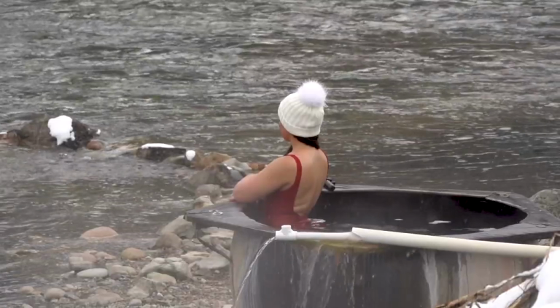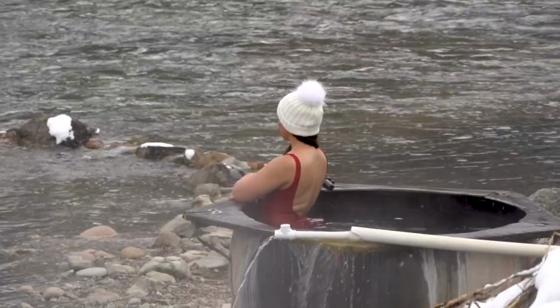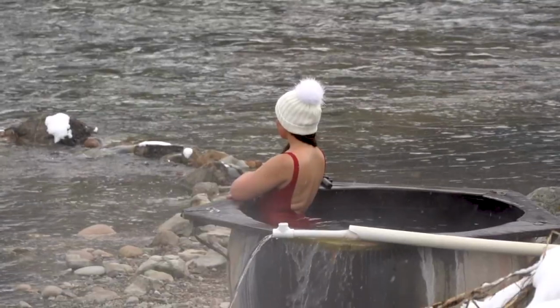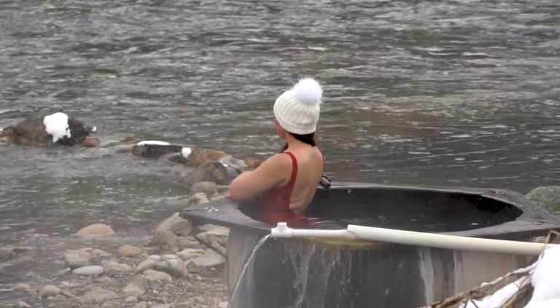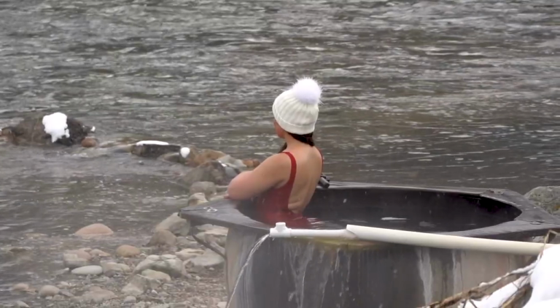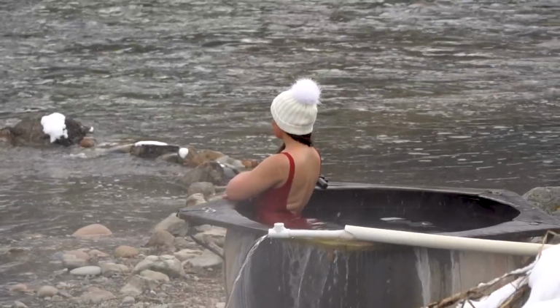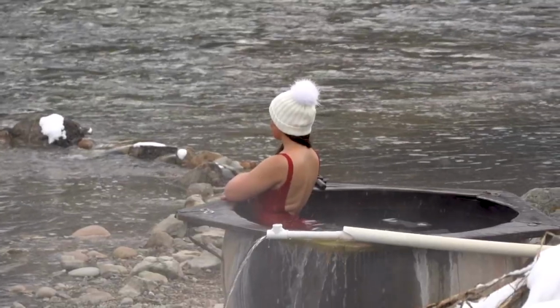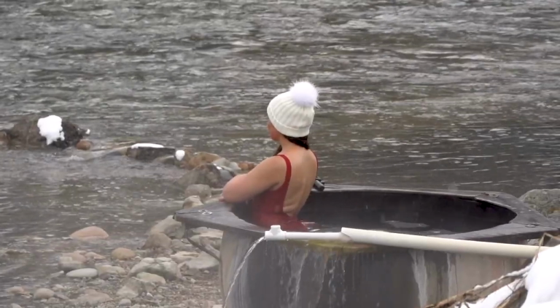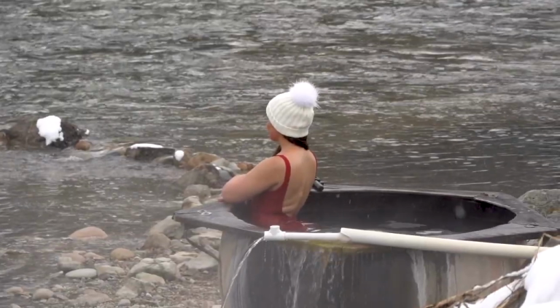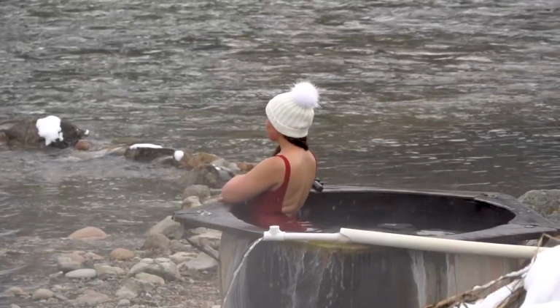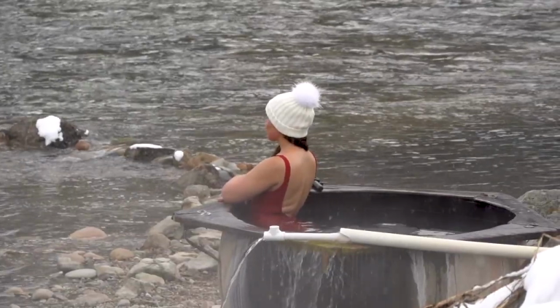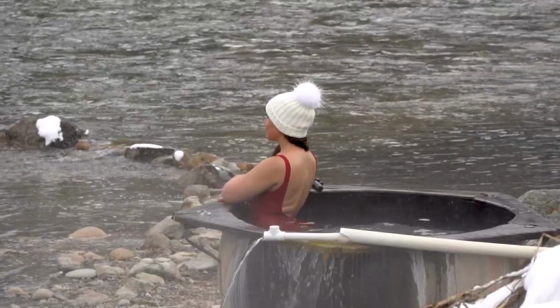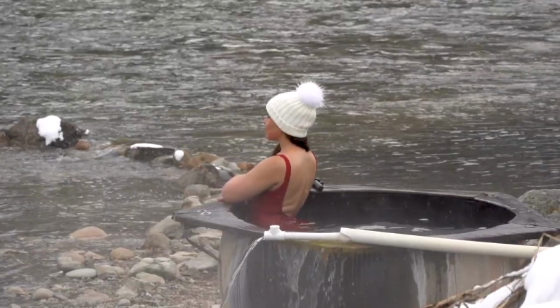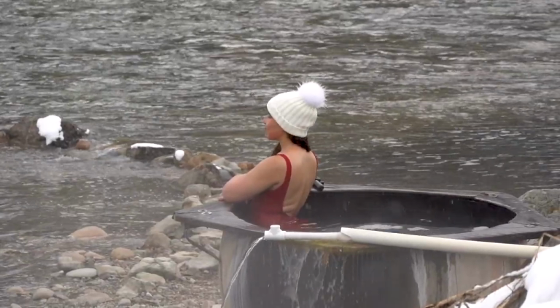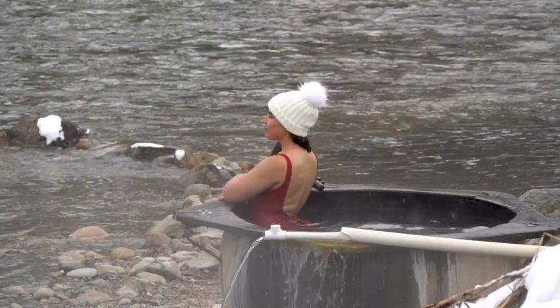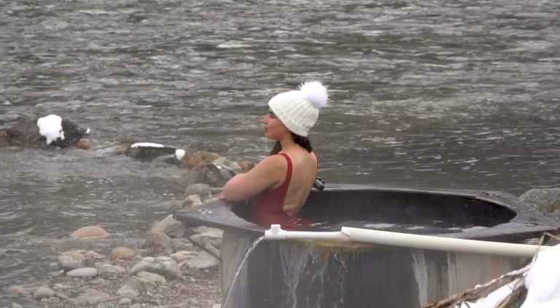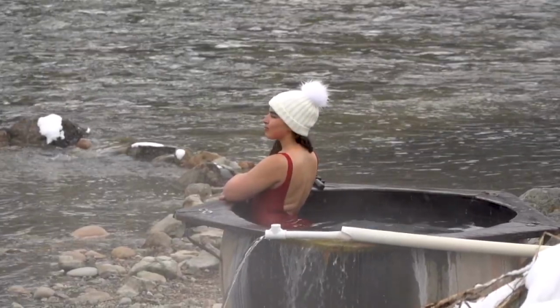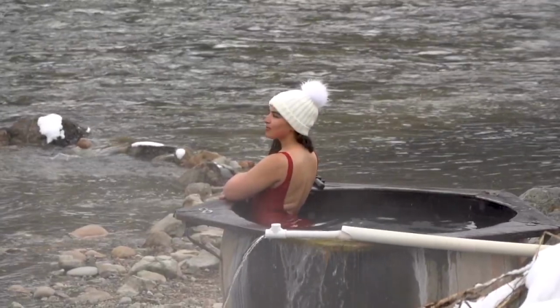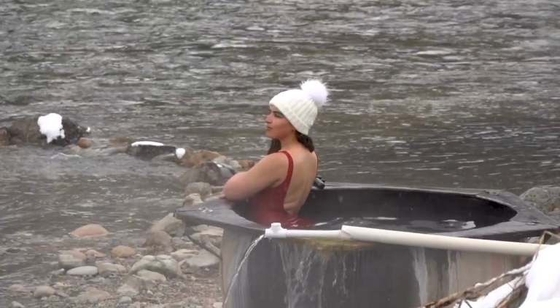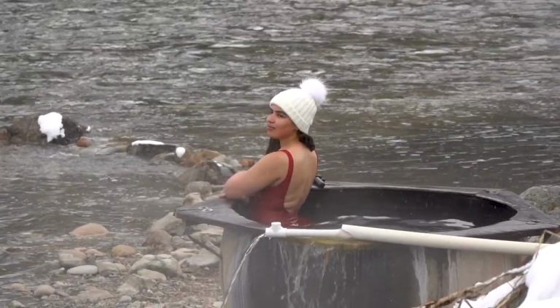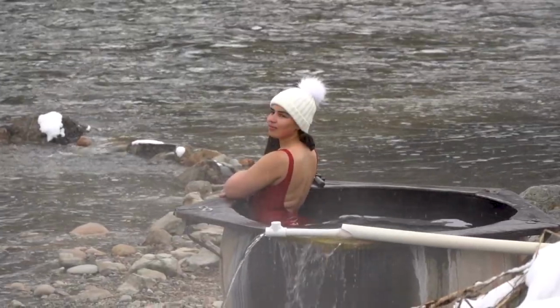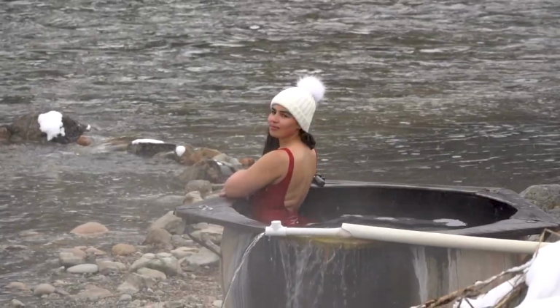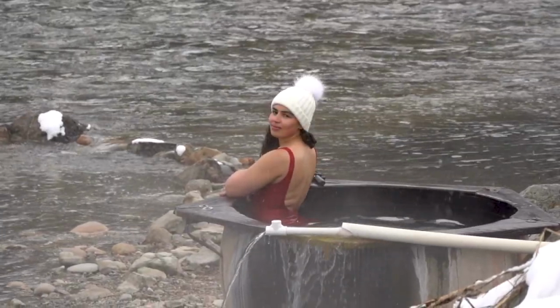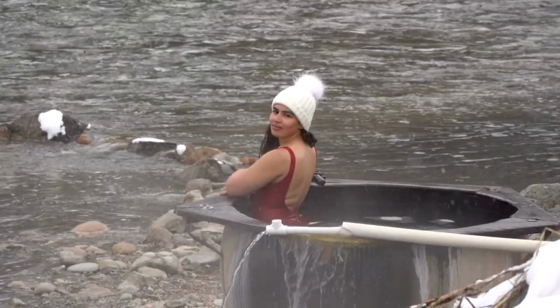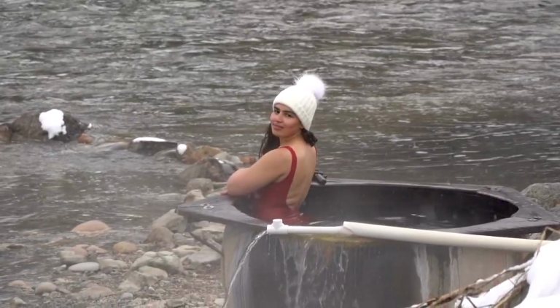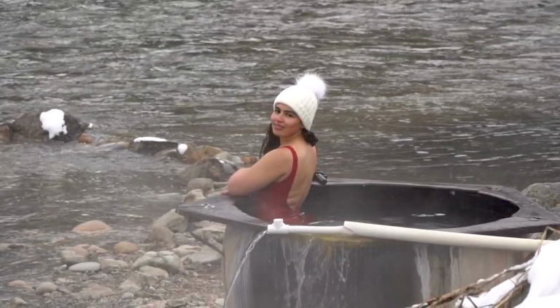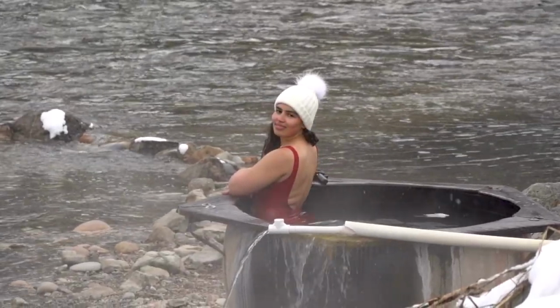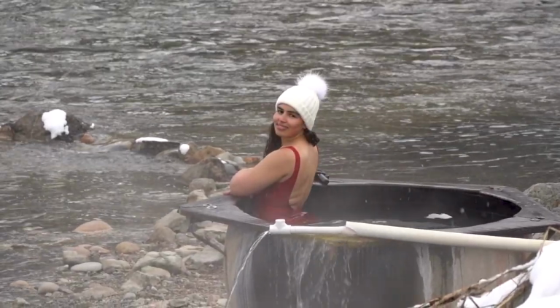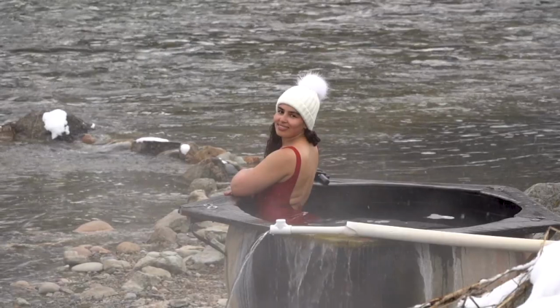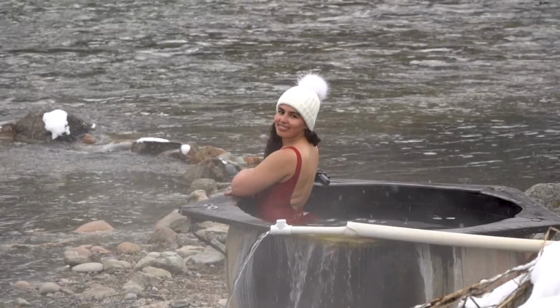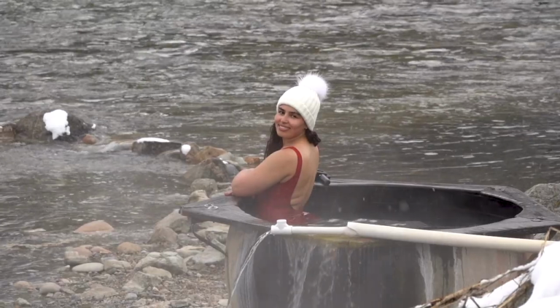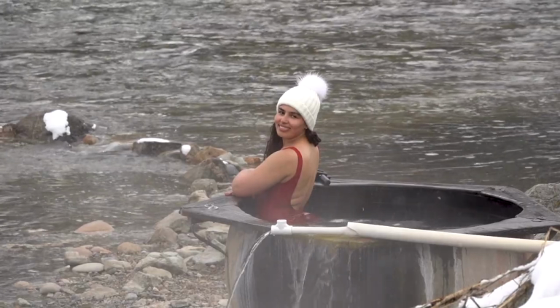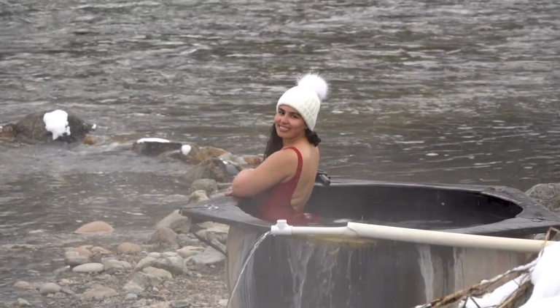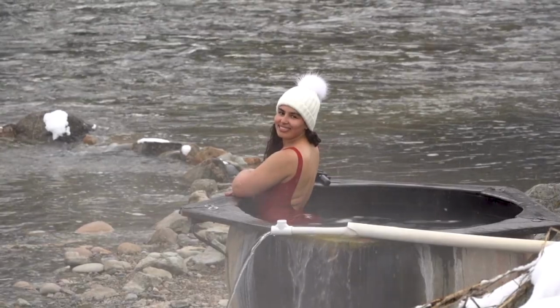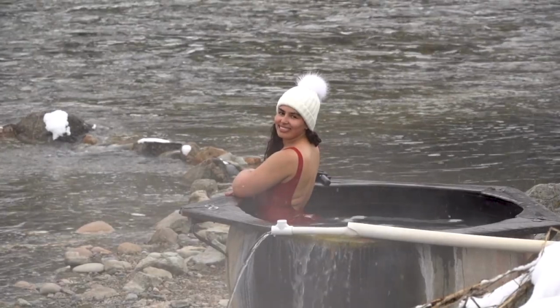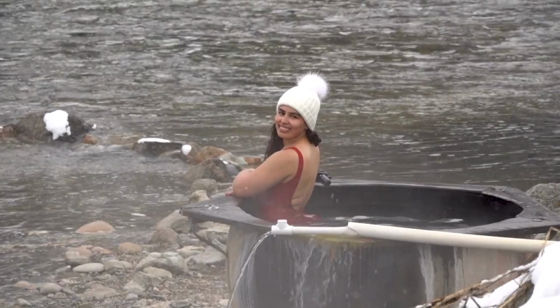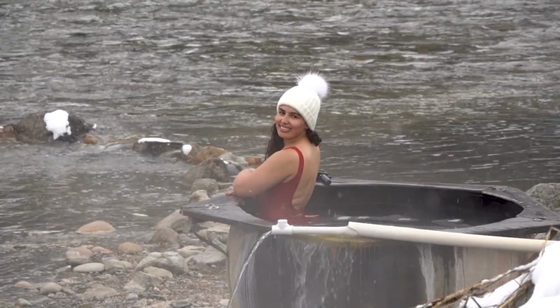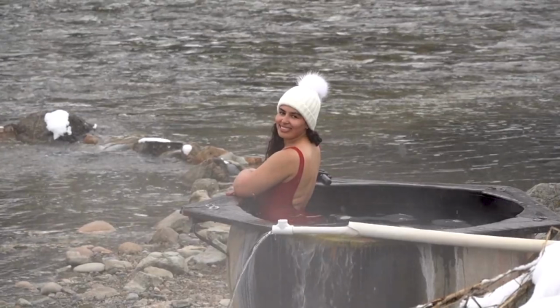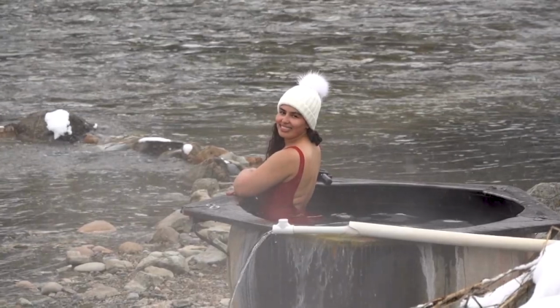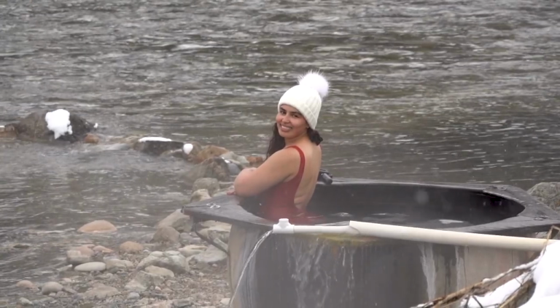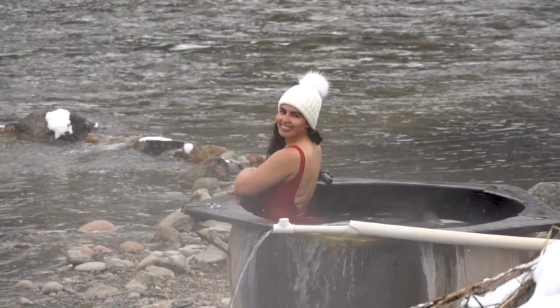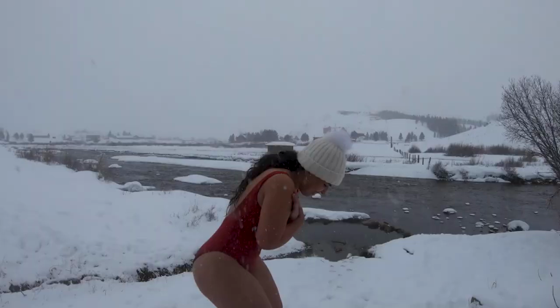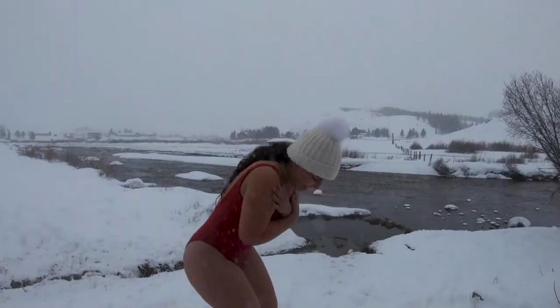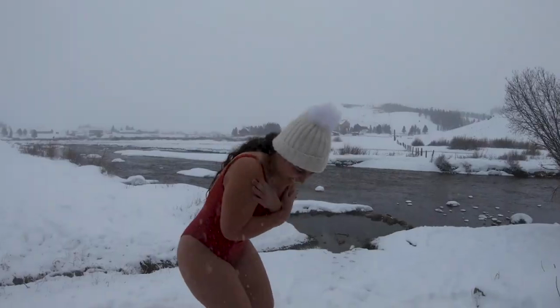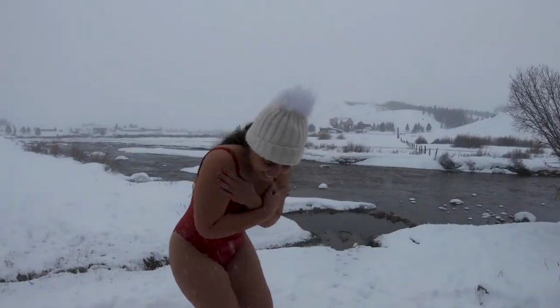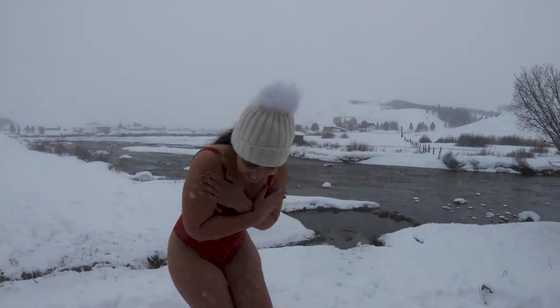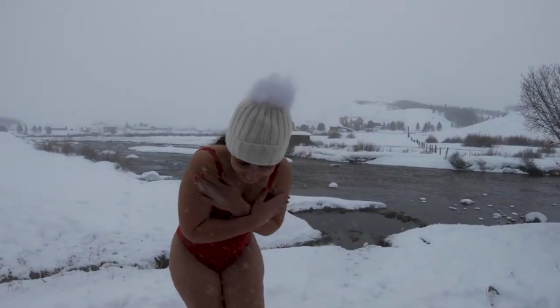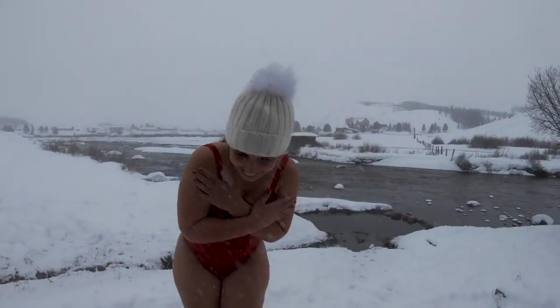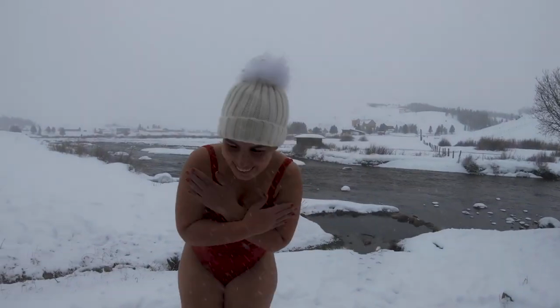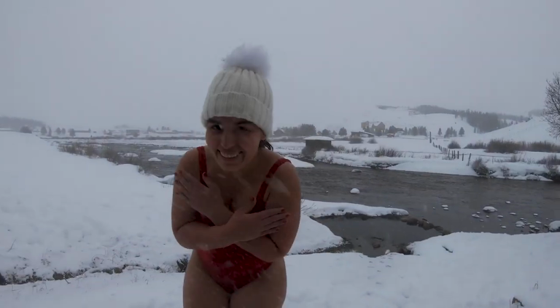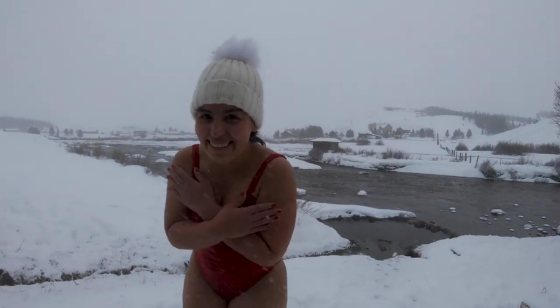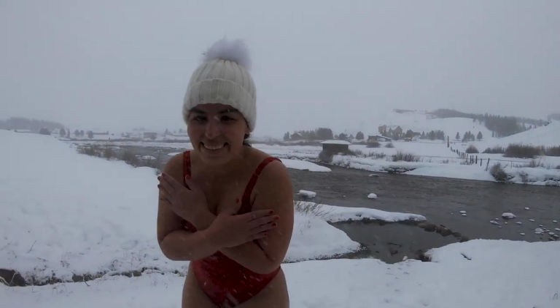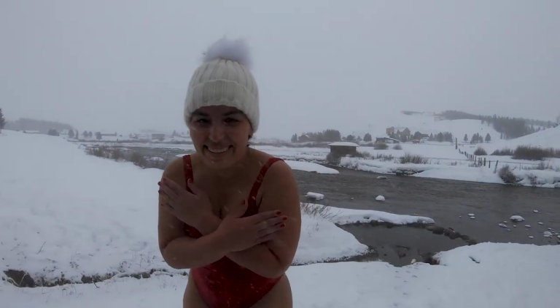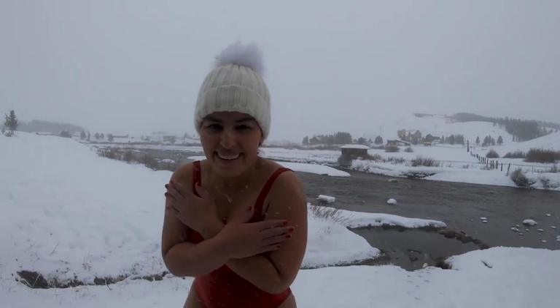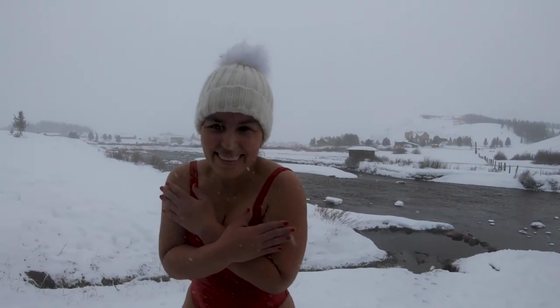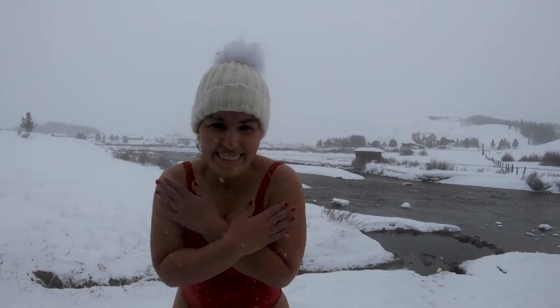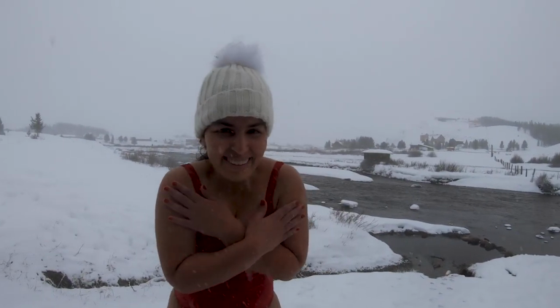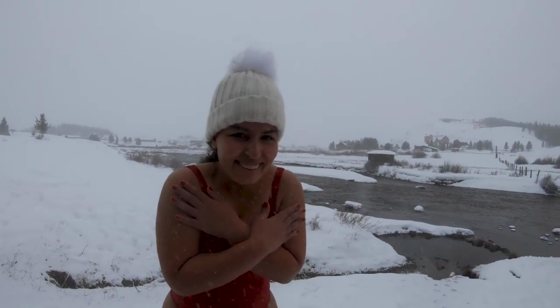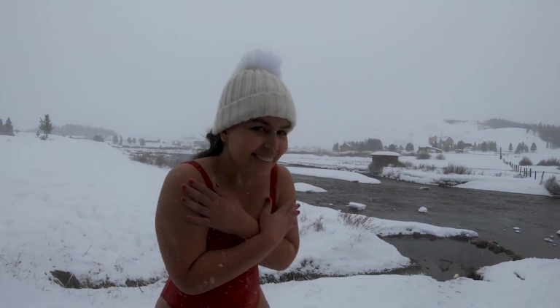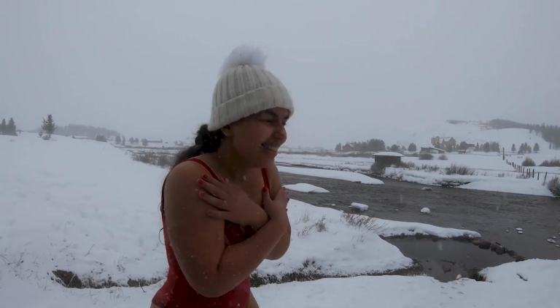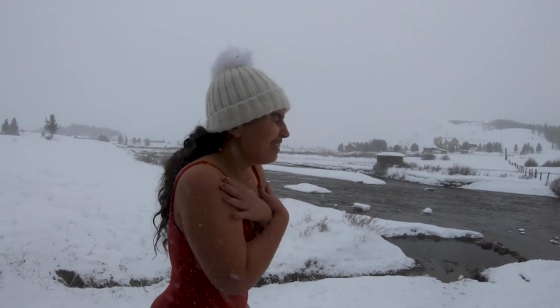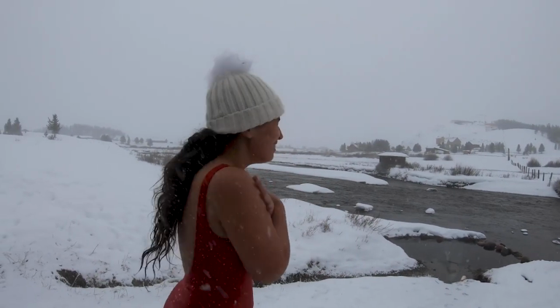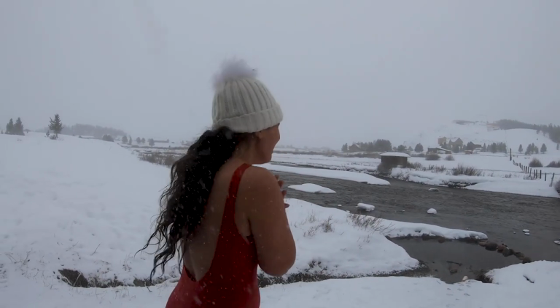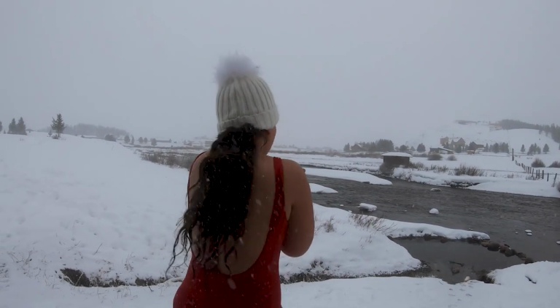If you're going to a hot spring at sunrise or sunset, make sure that you have a headlamp with you alongside some extra batteries.